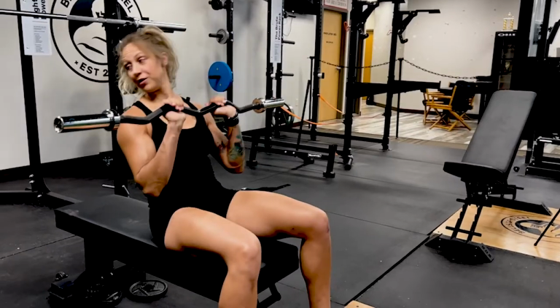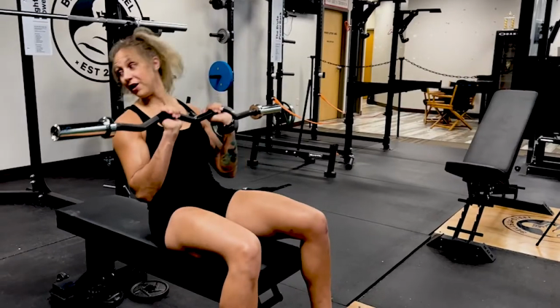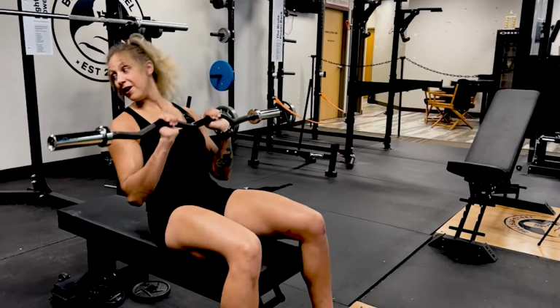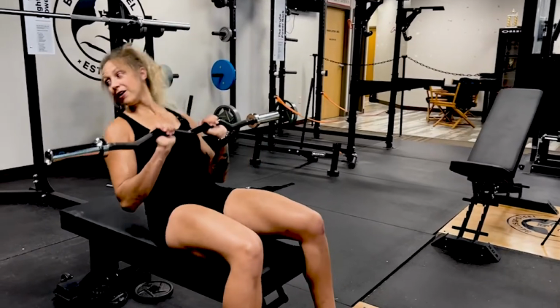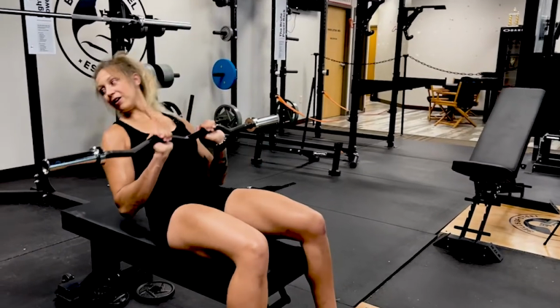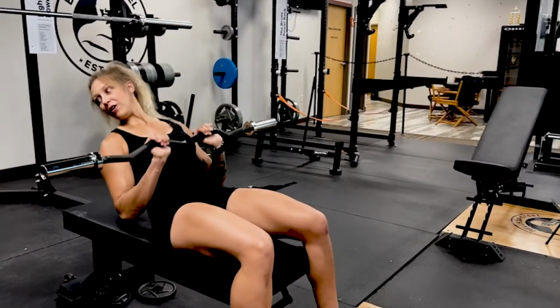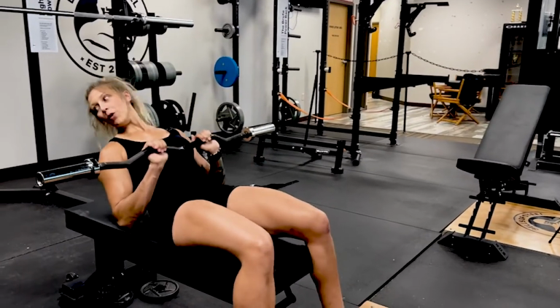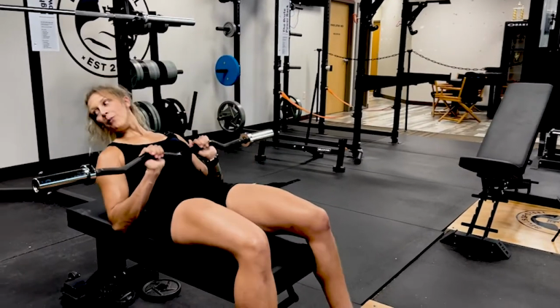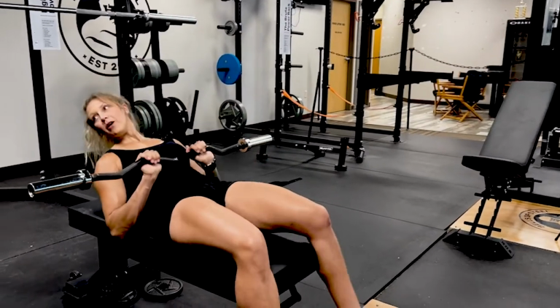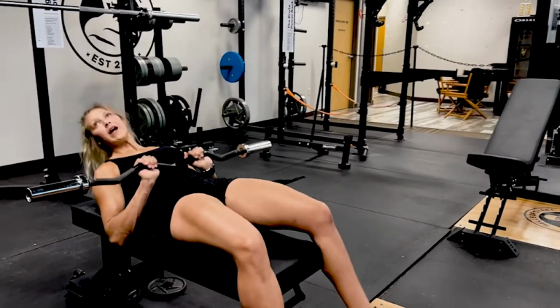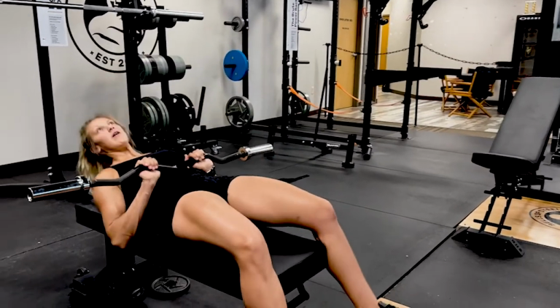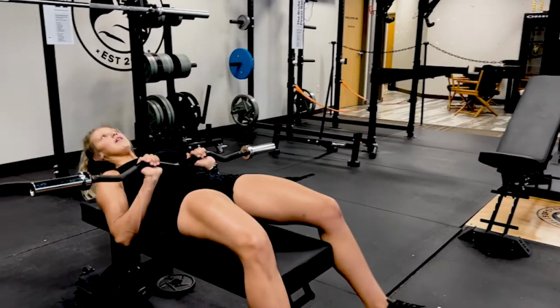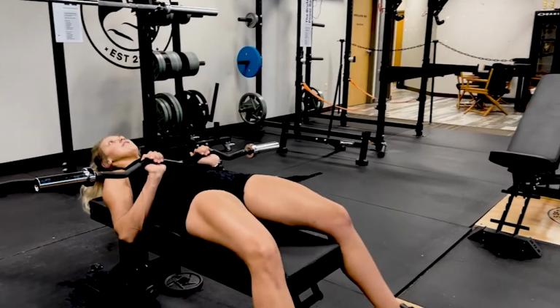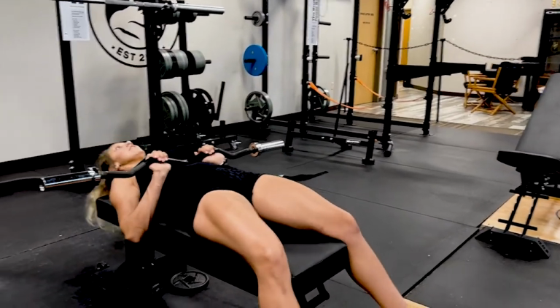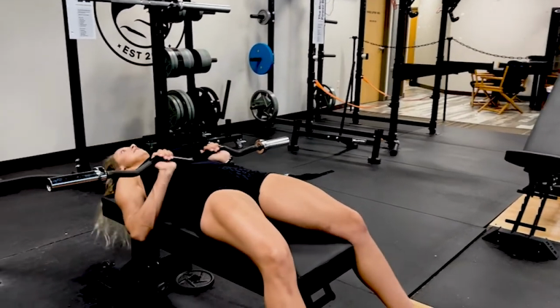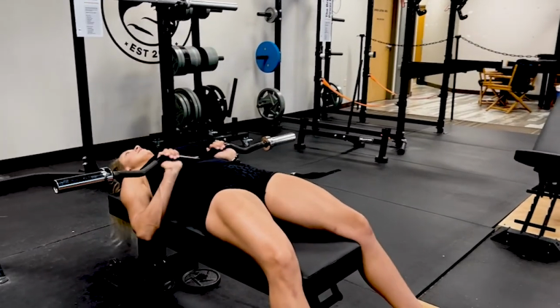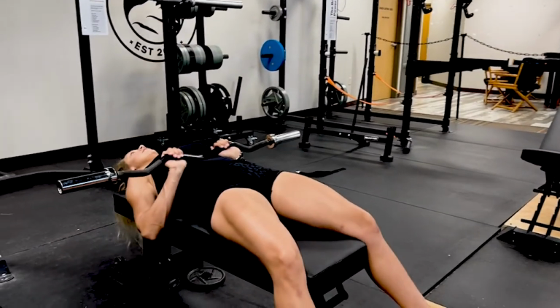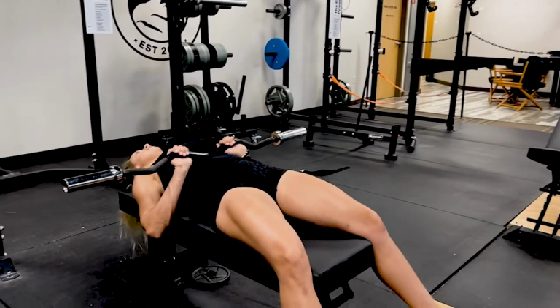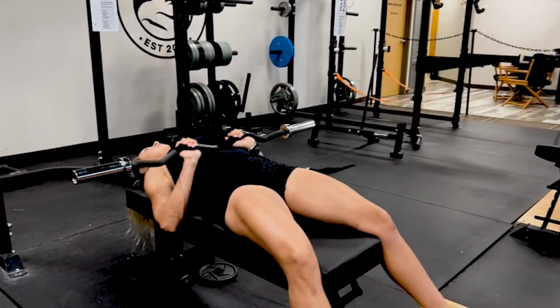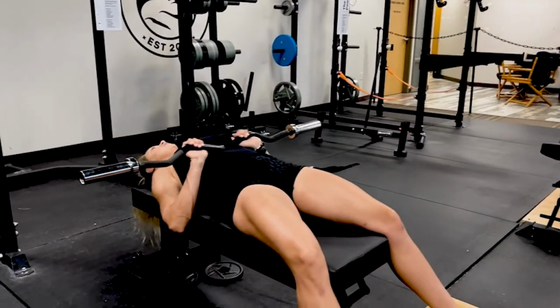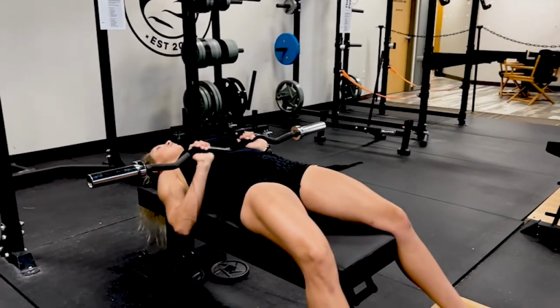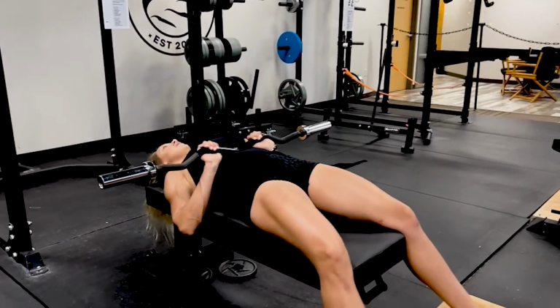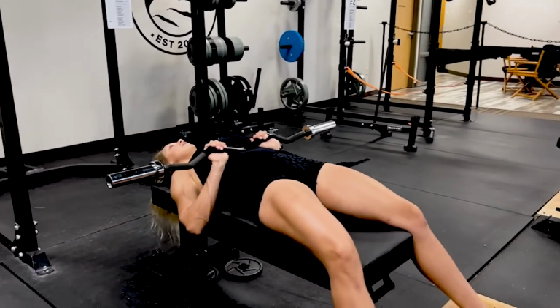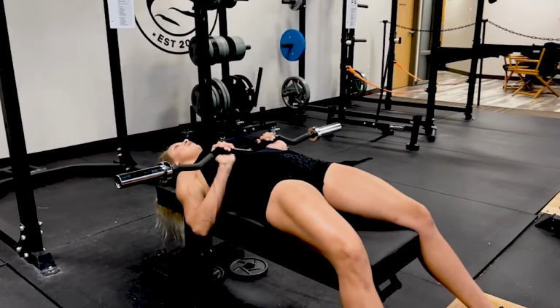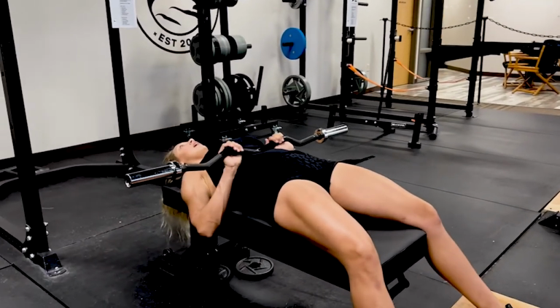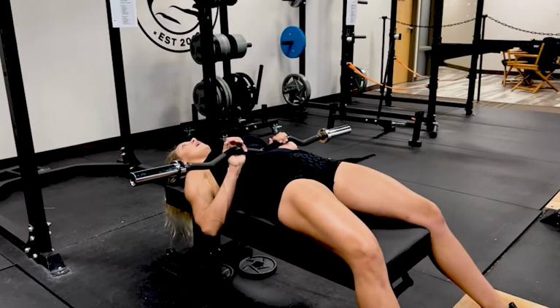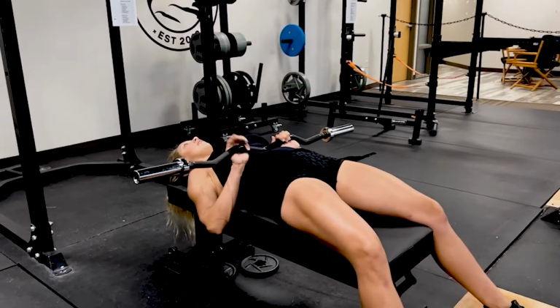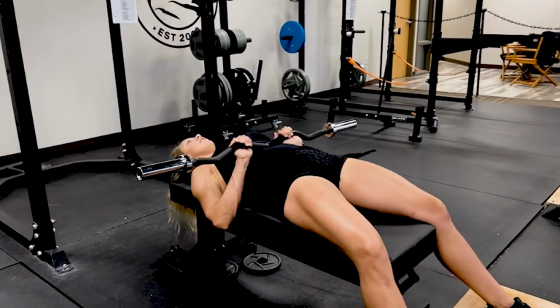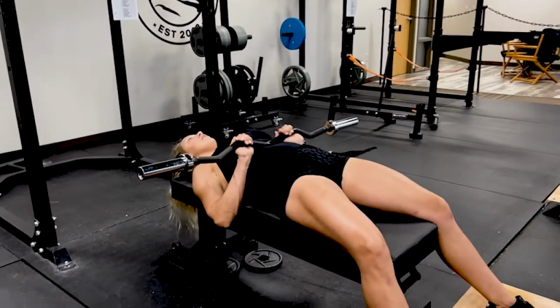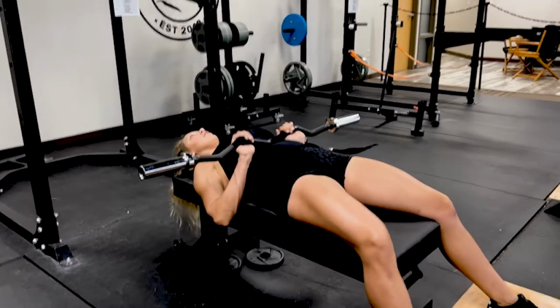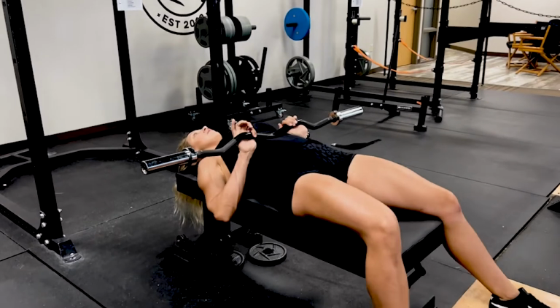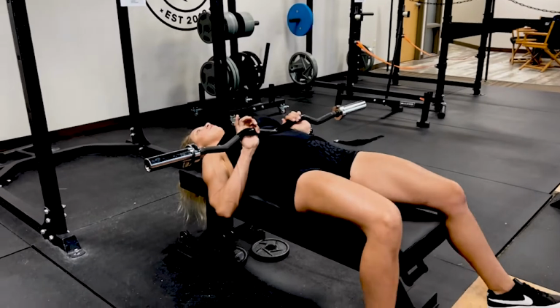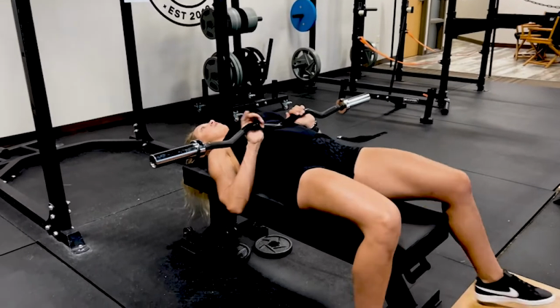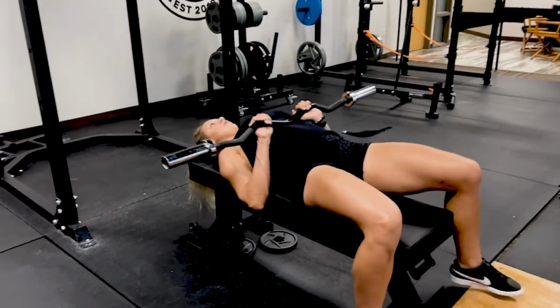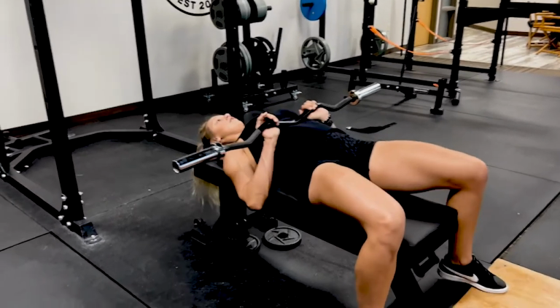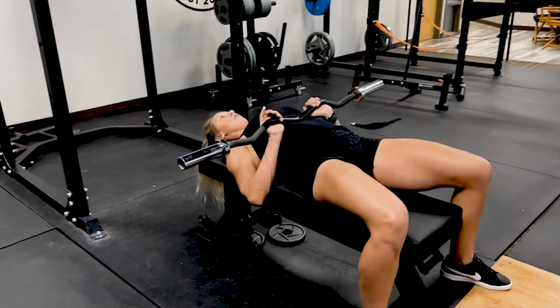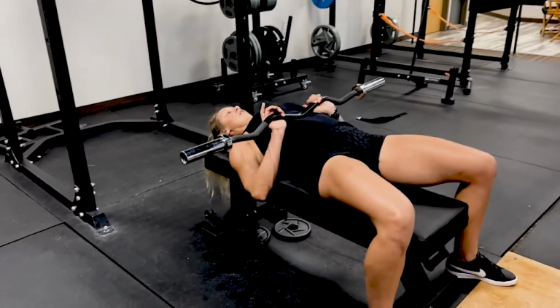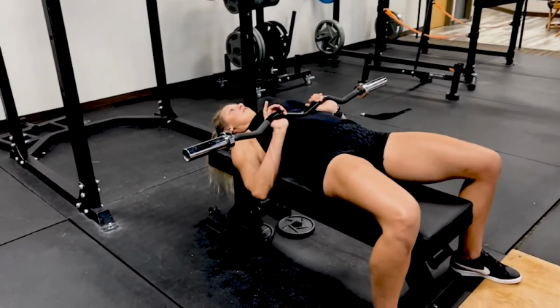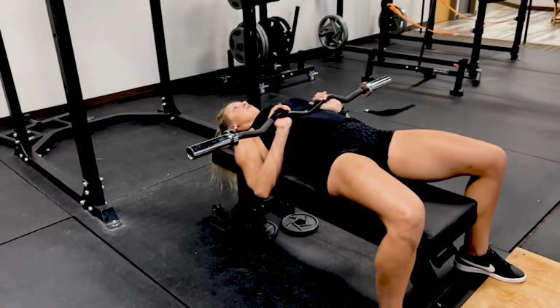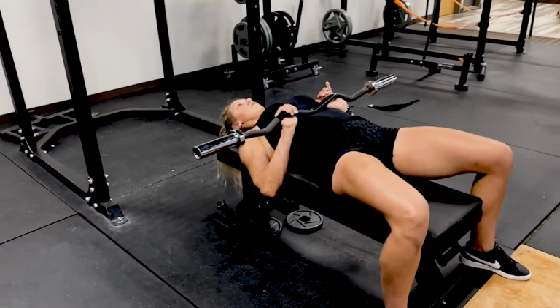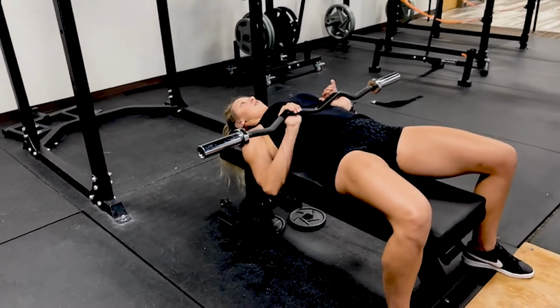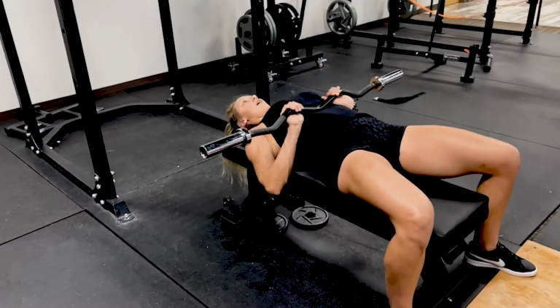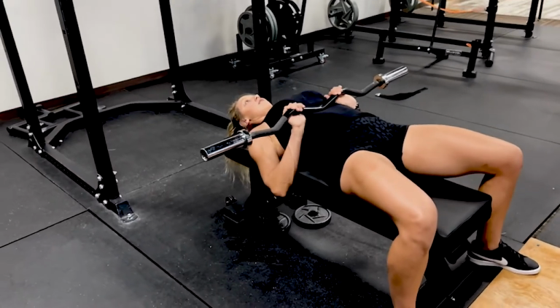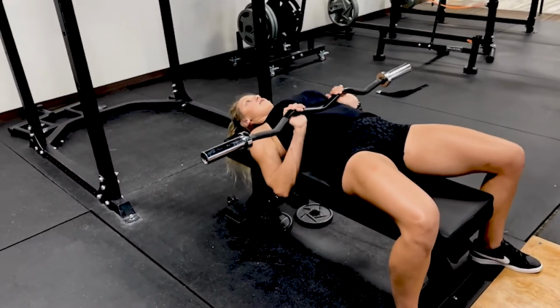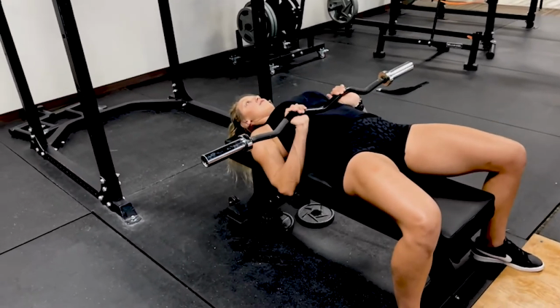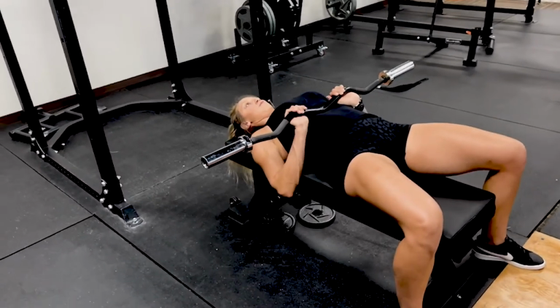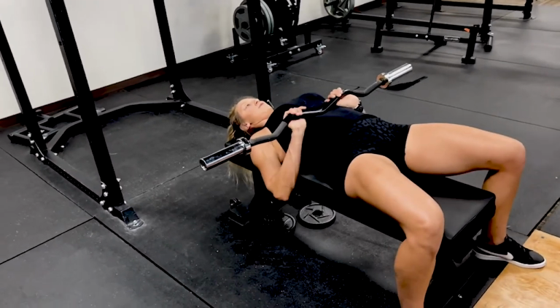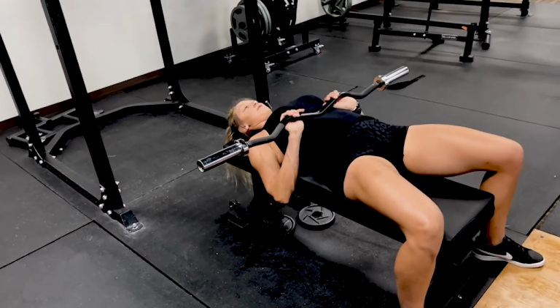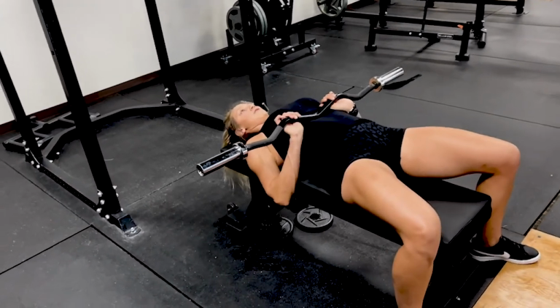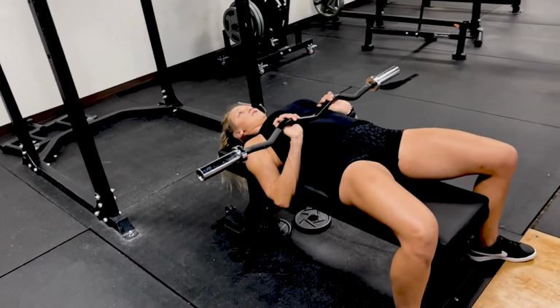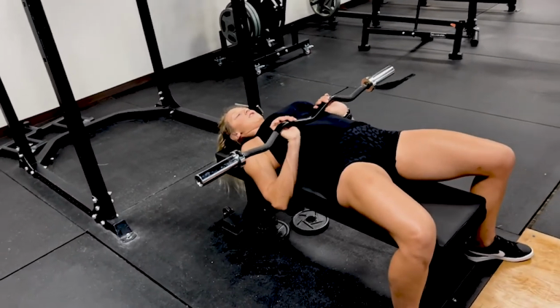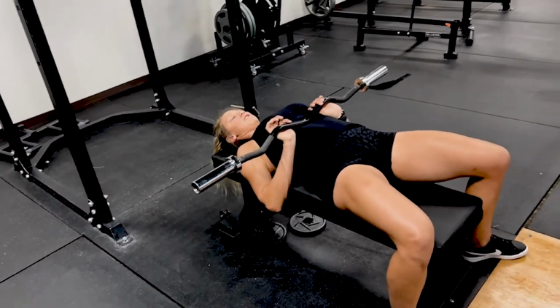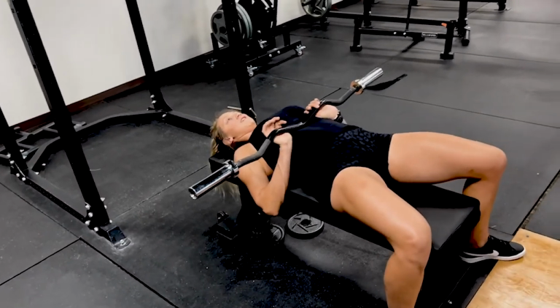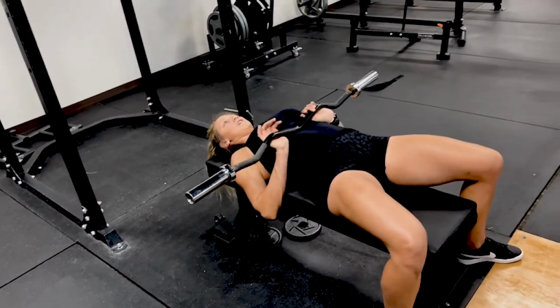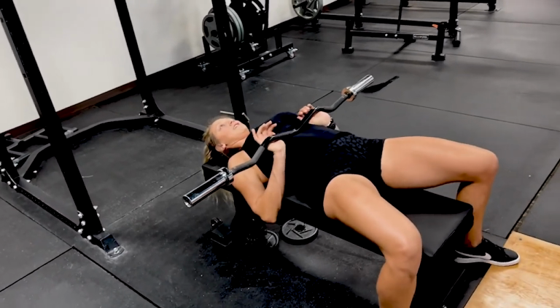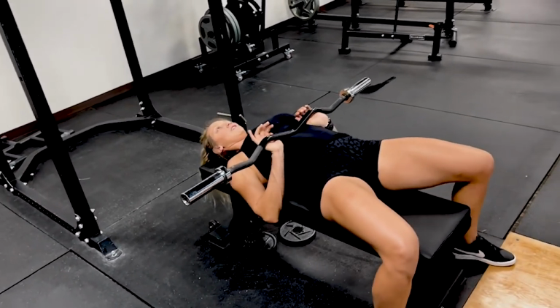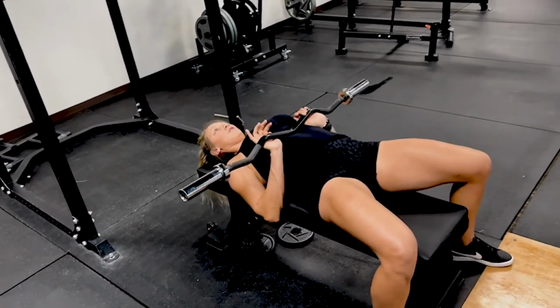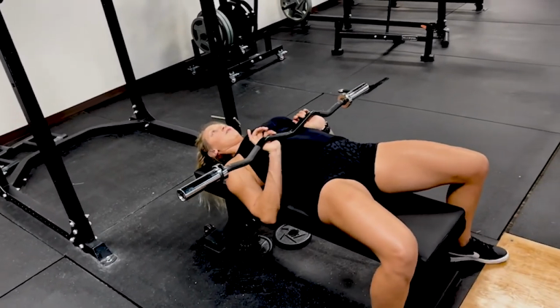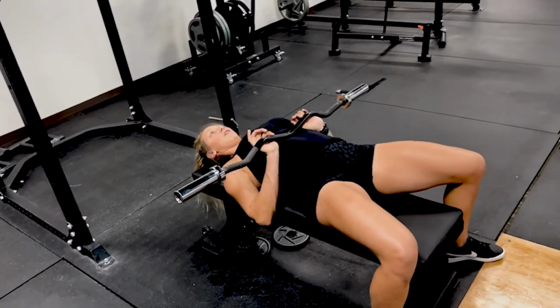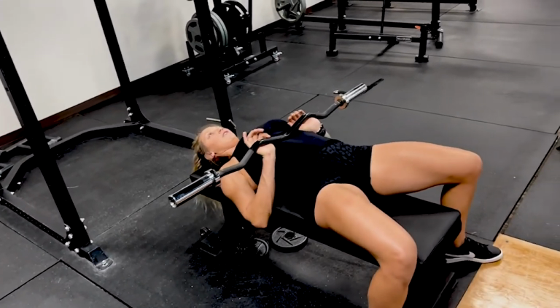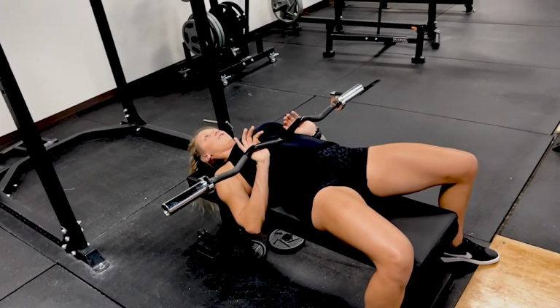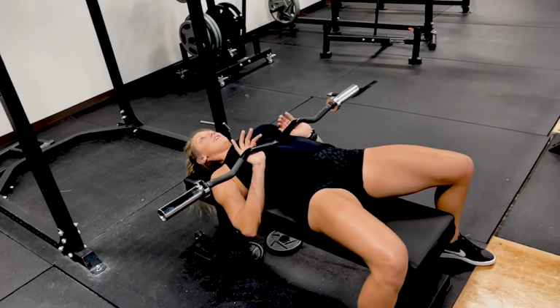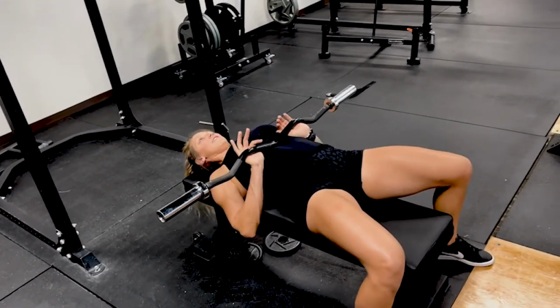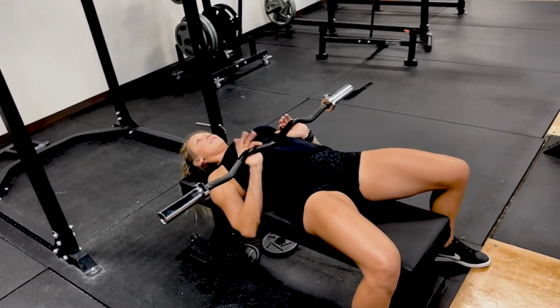I'm going to do a burnout on these. Go as many as you can. Do not dump your EZ curl bar on your face.